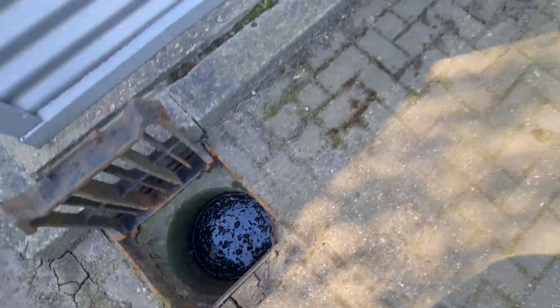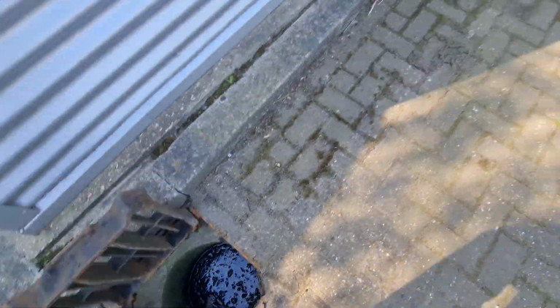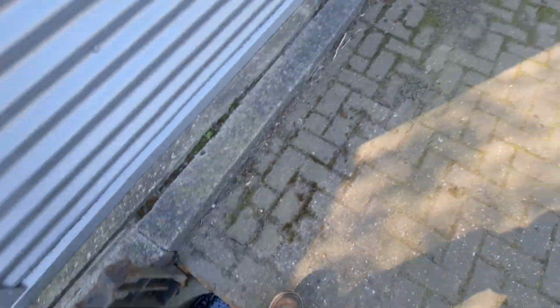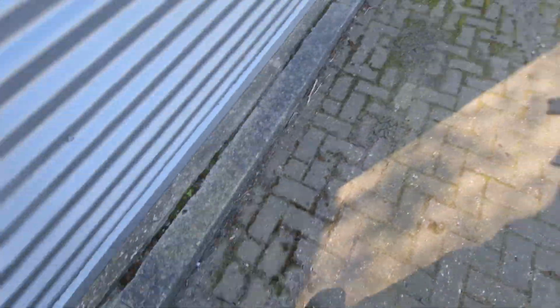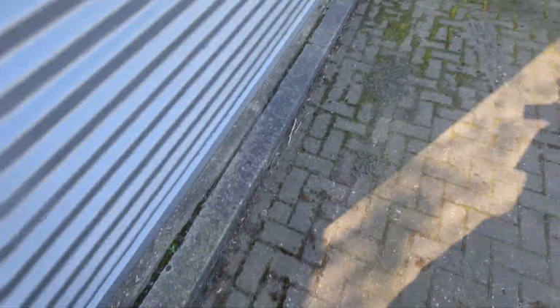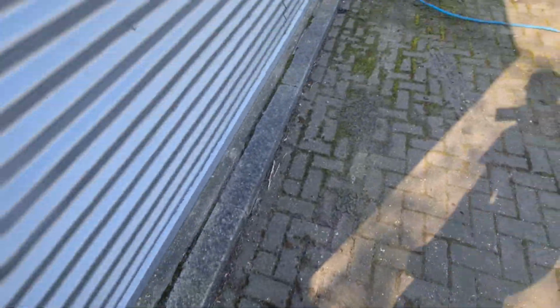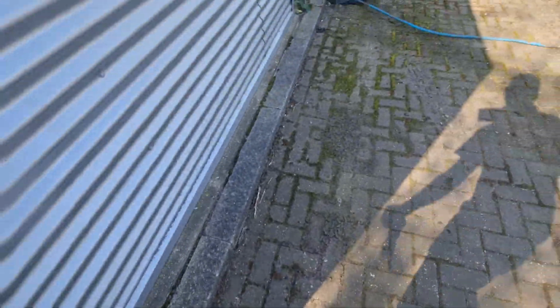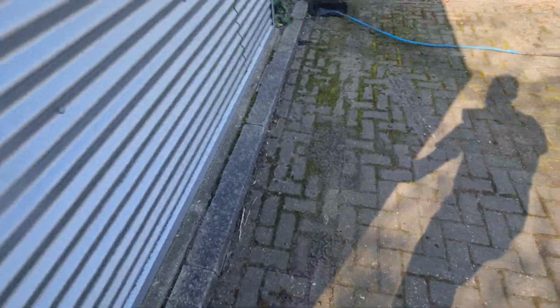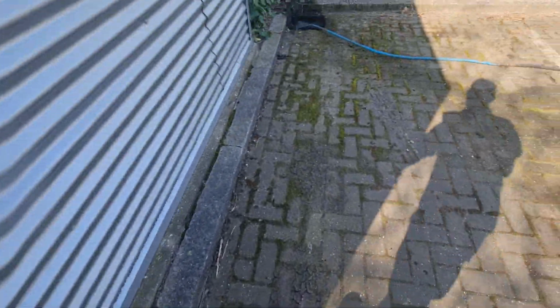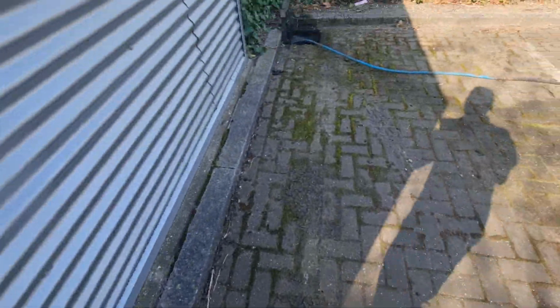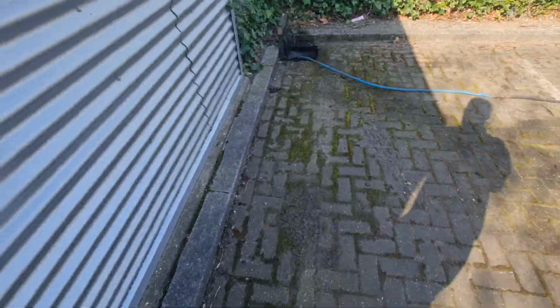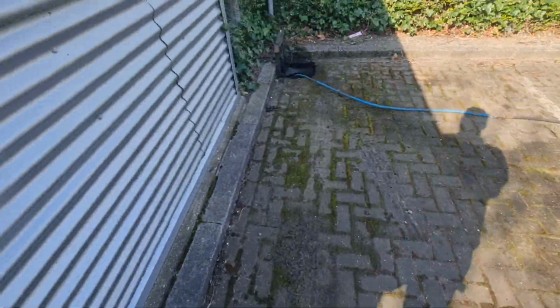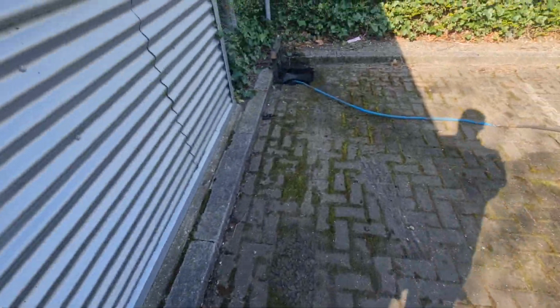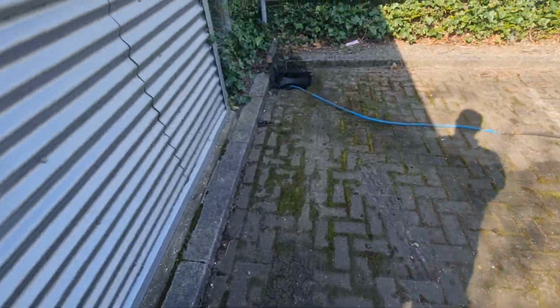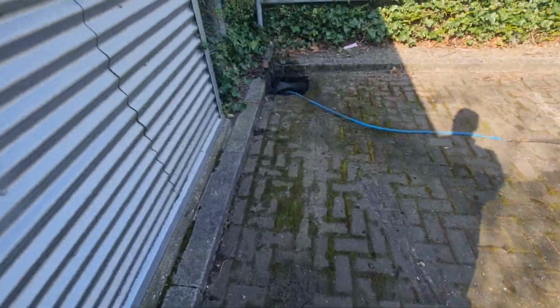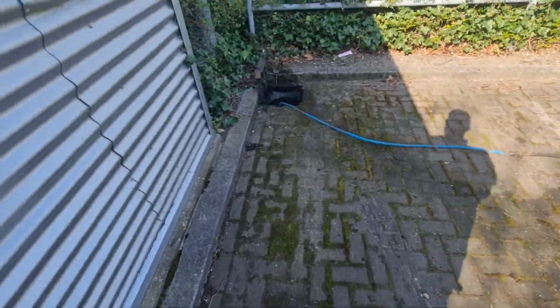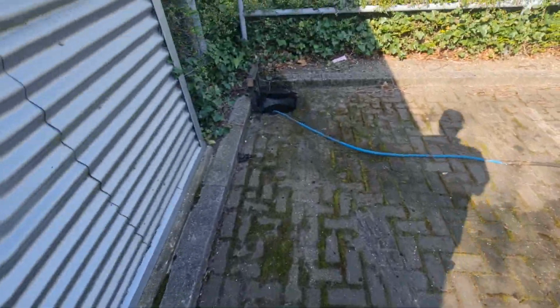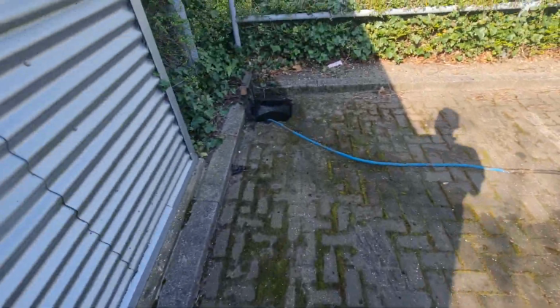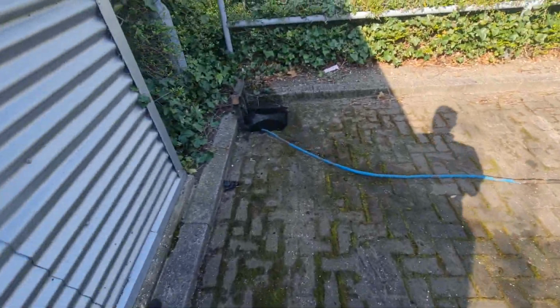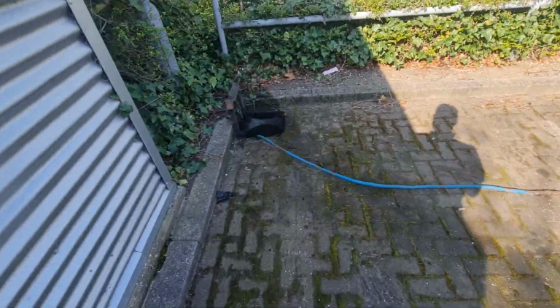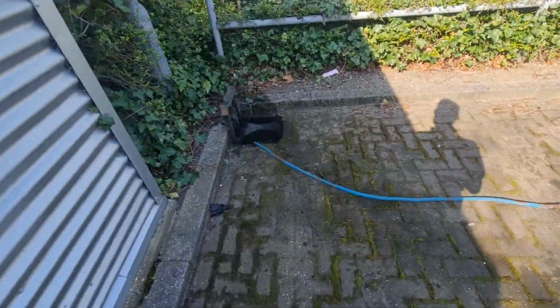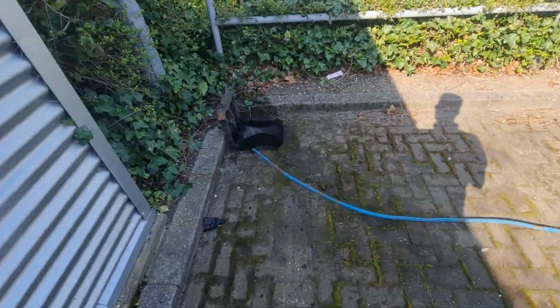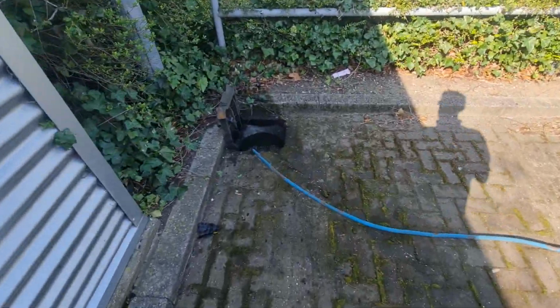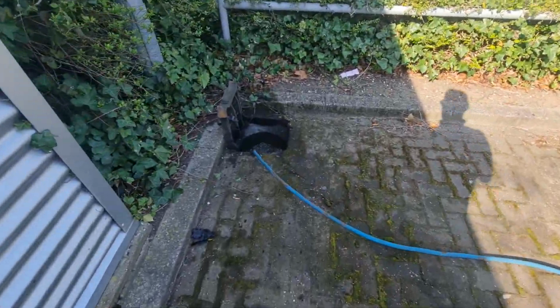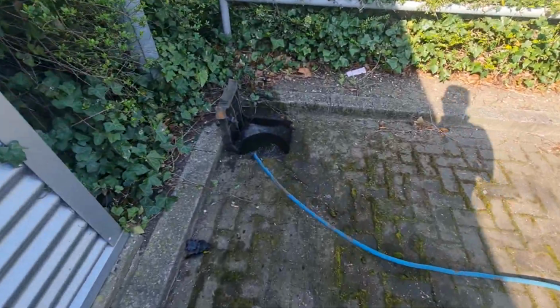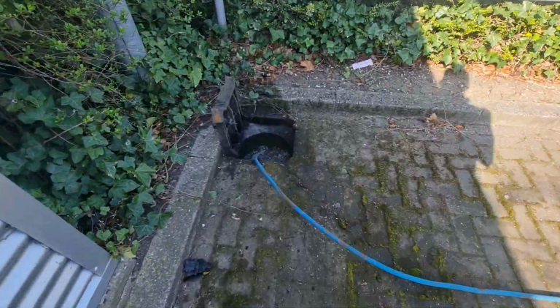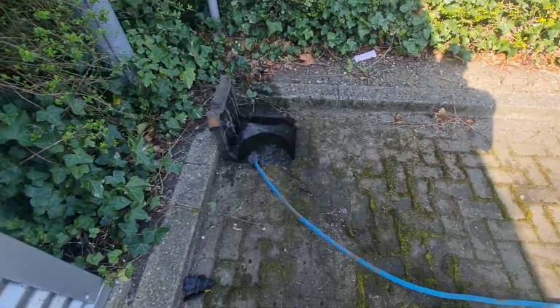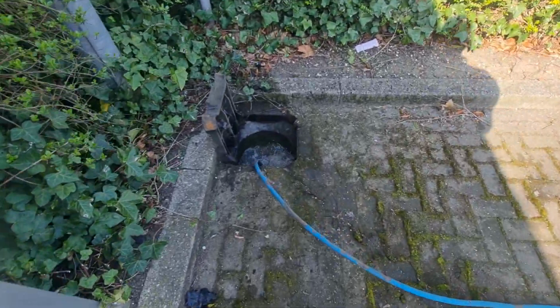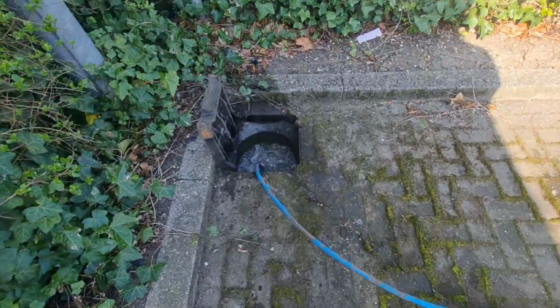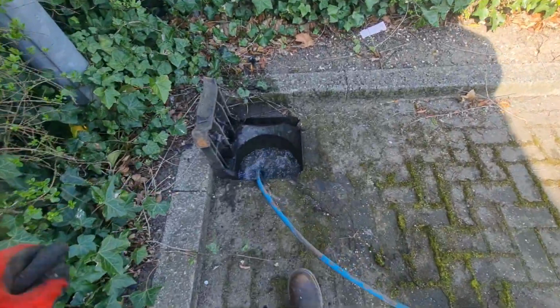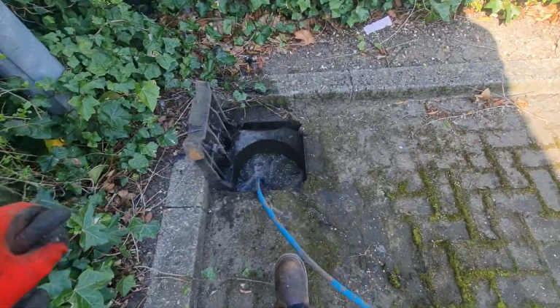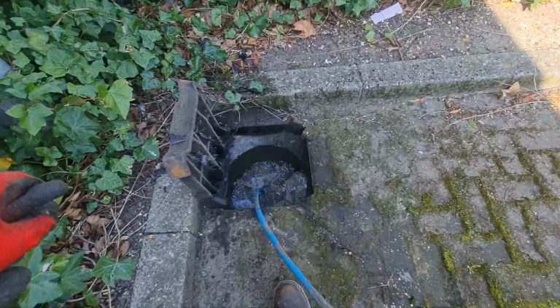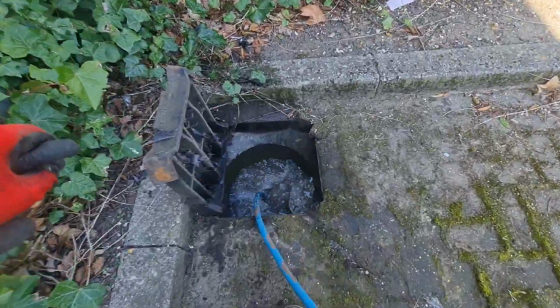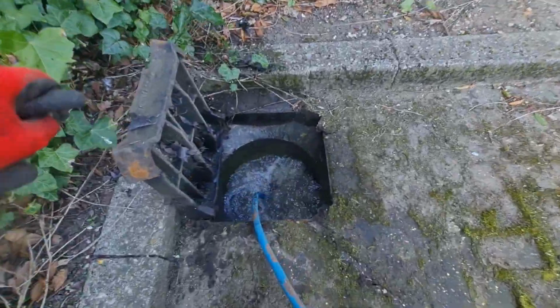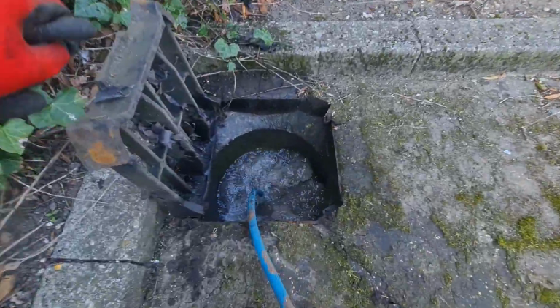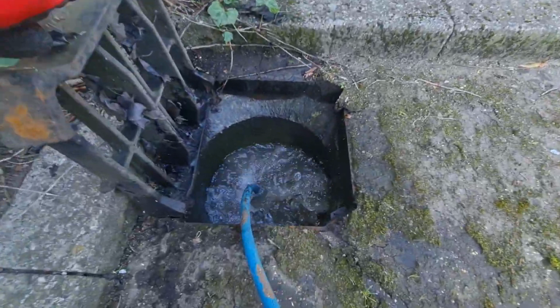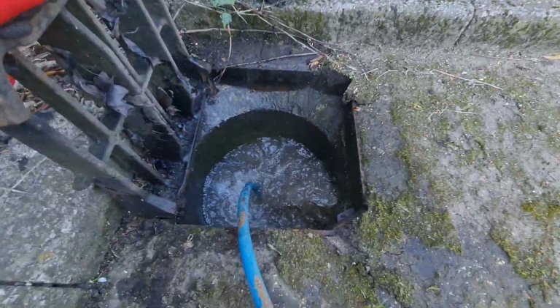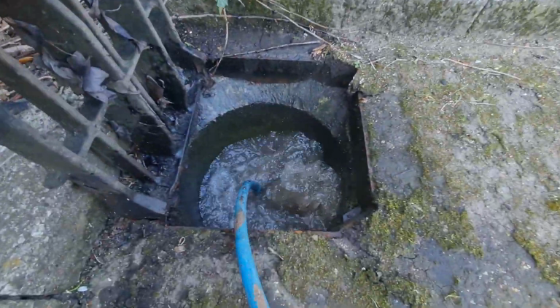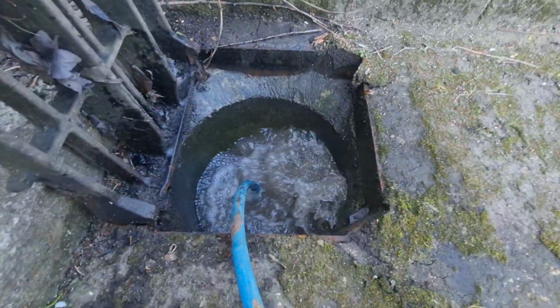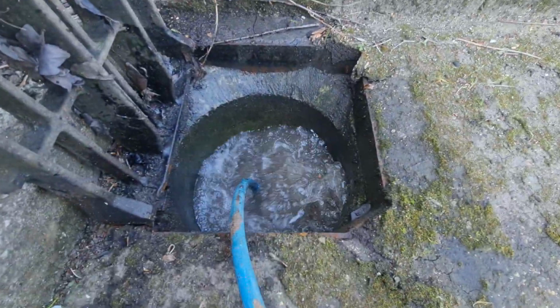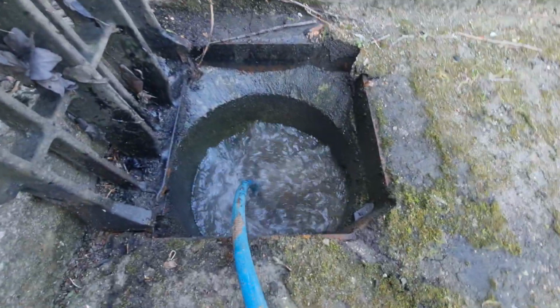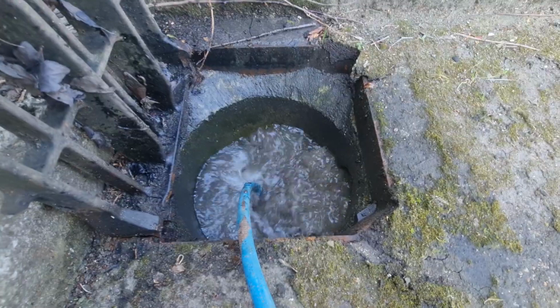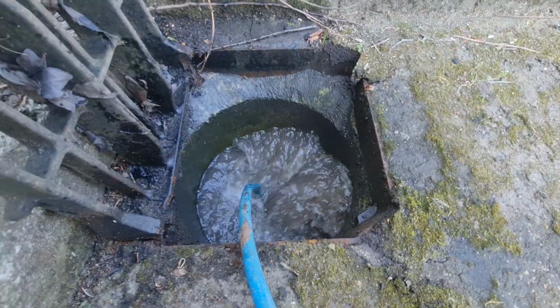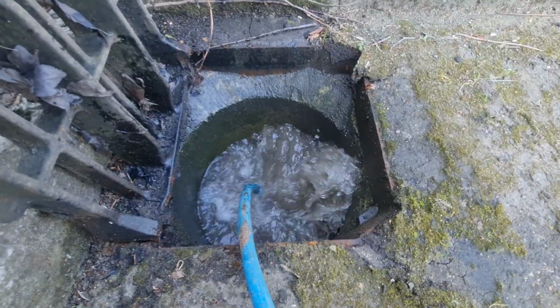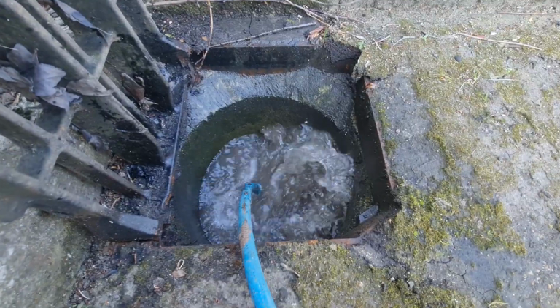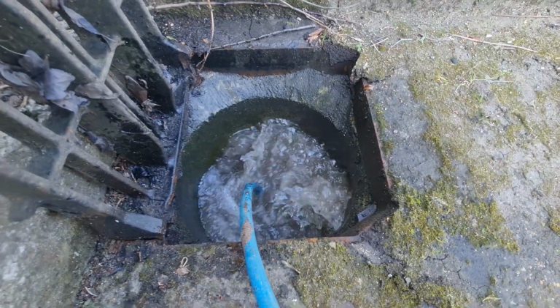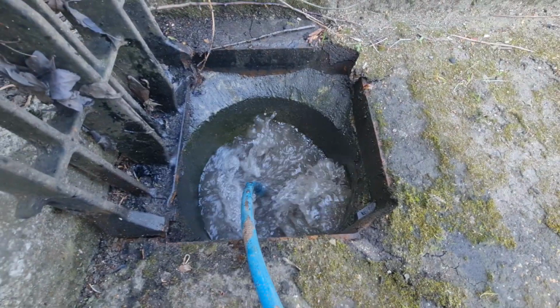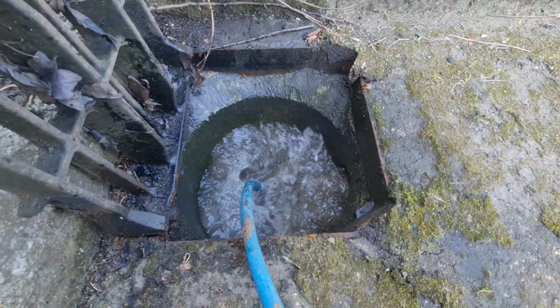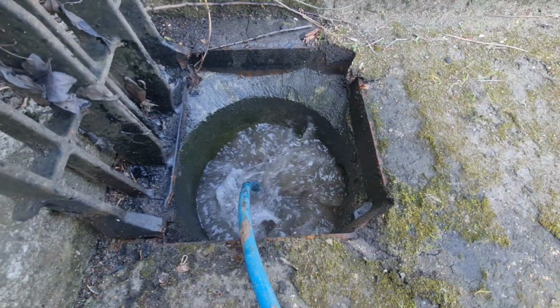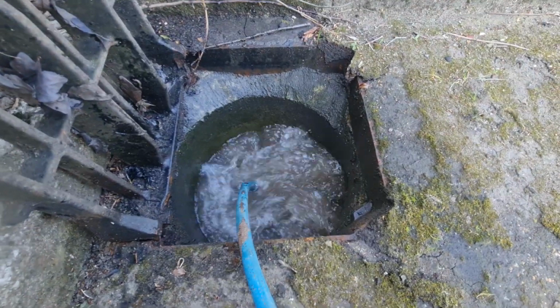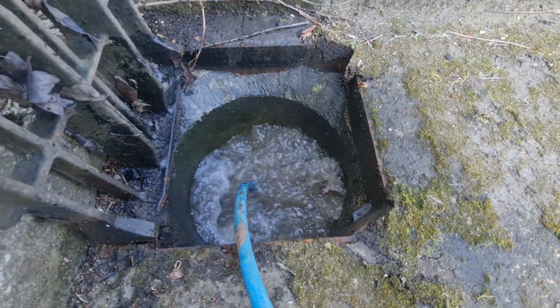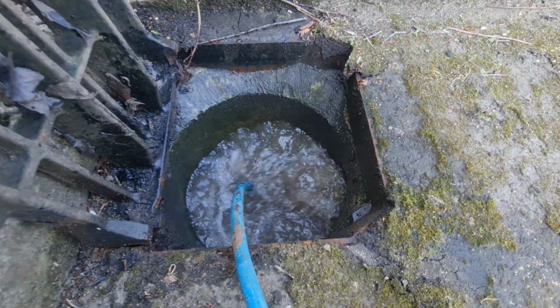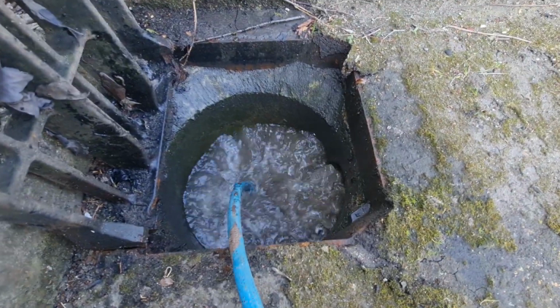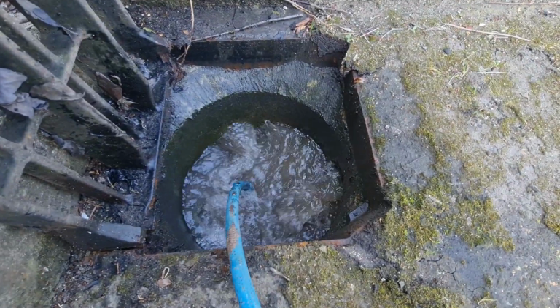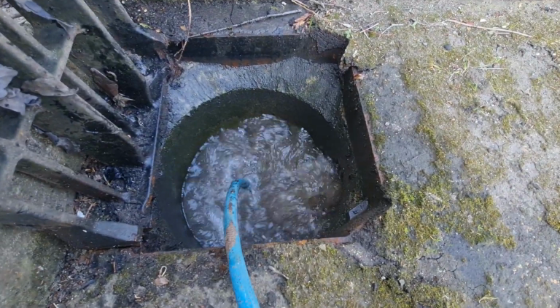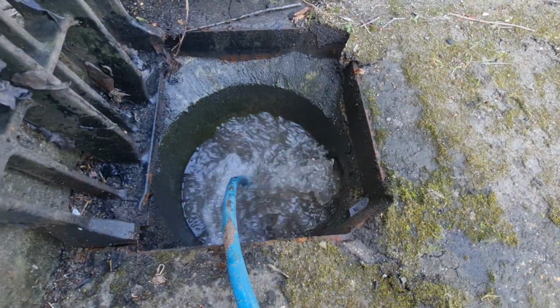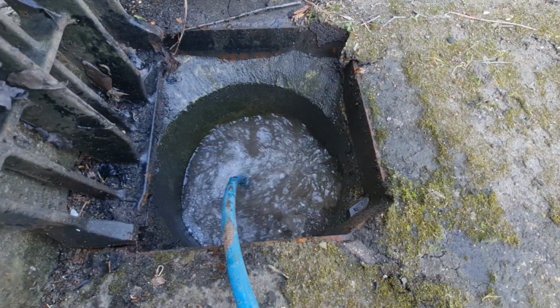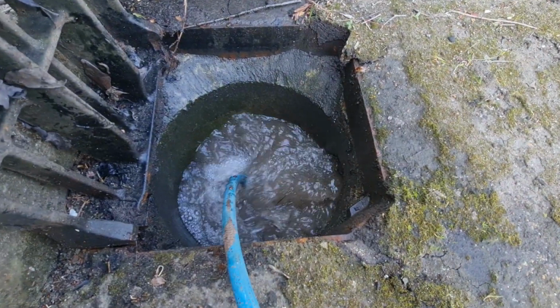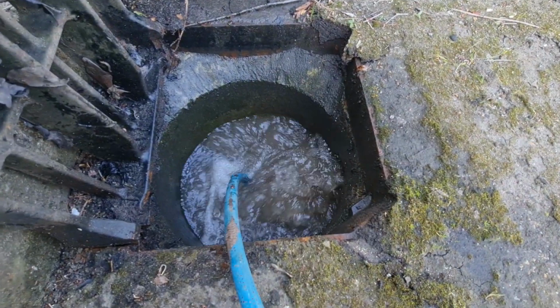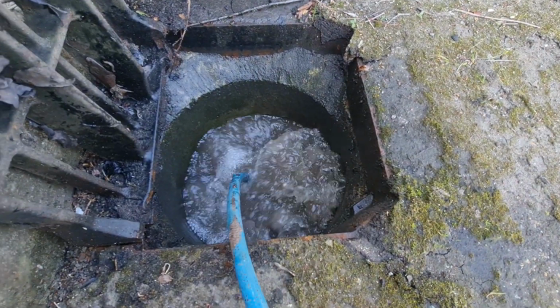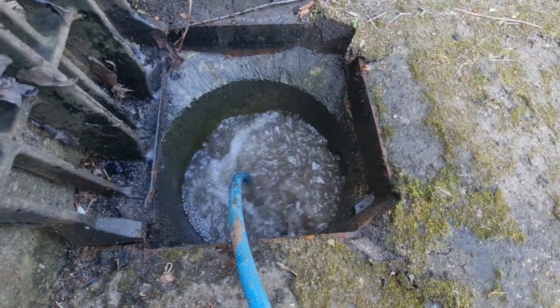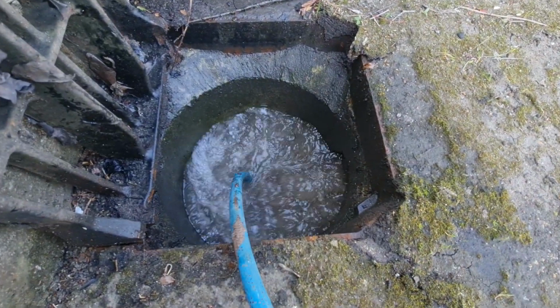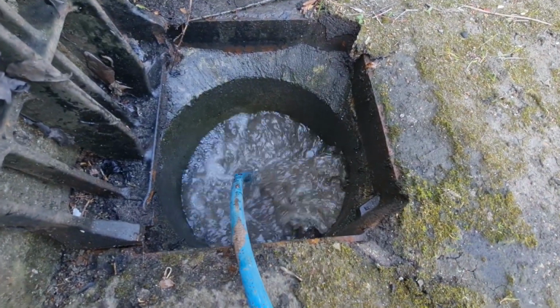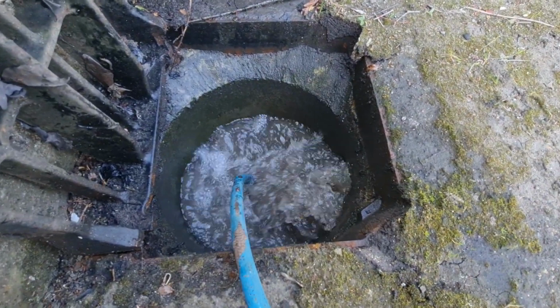But this isn't a video of a particular blockage — this is just some planned preventative maintenance that we do.